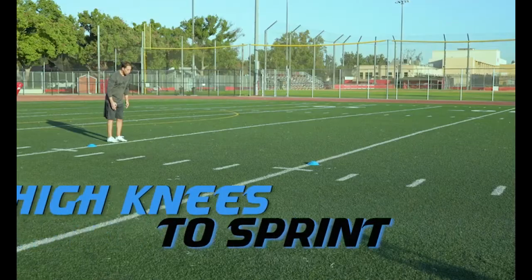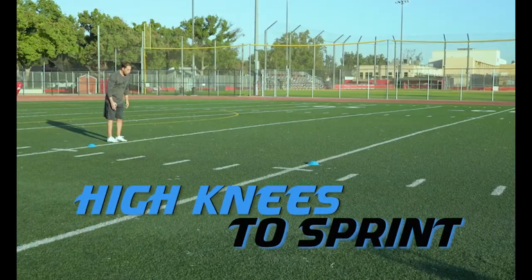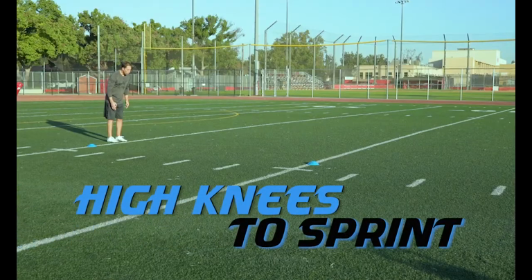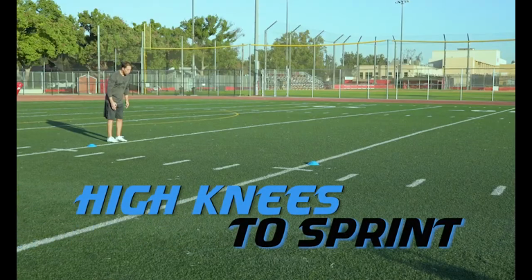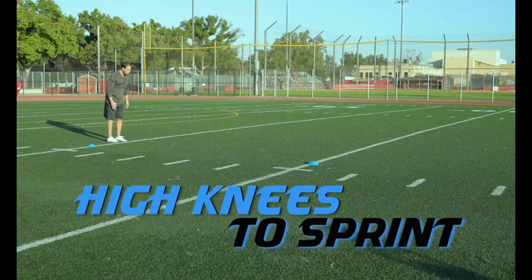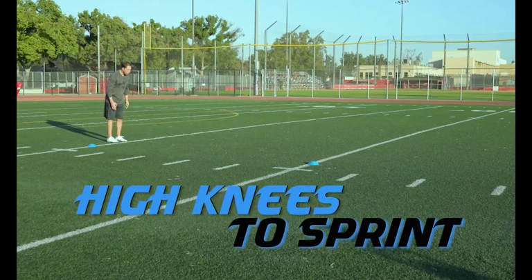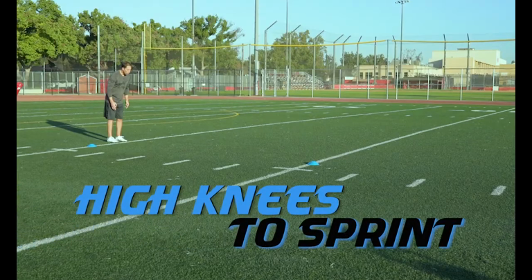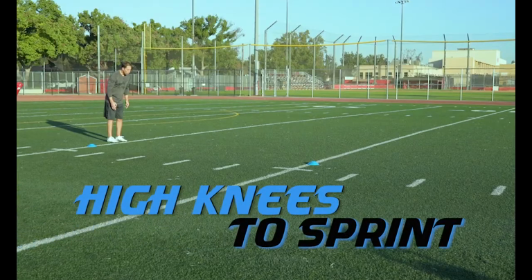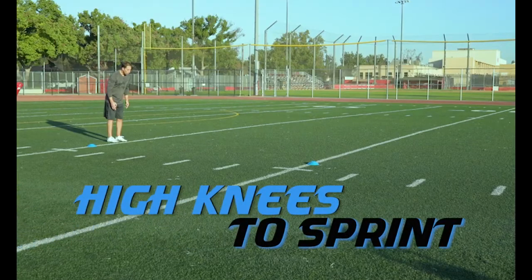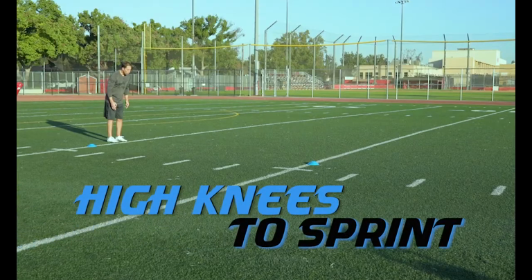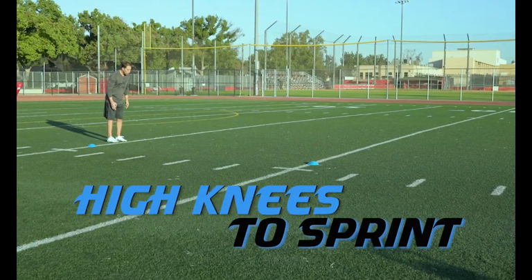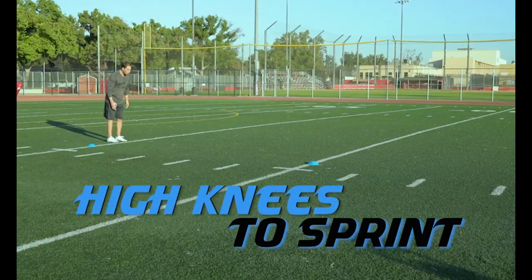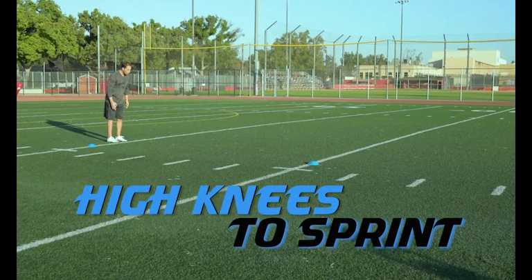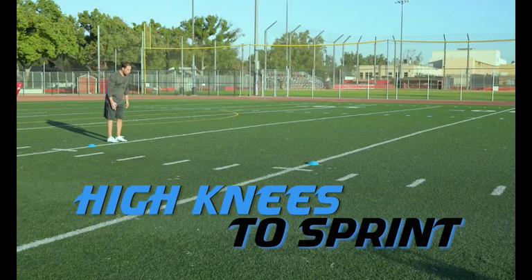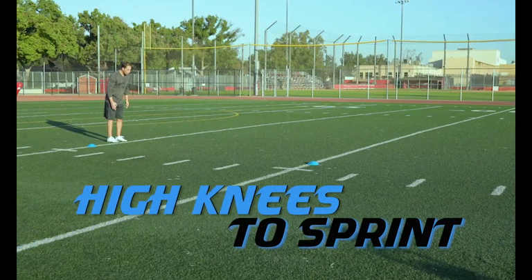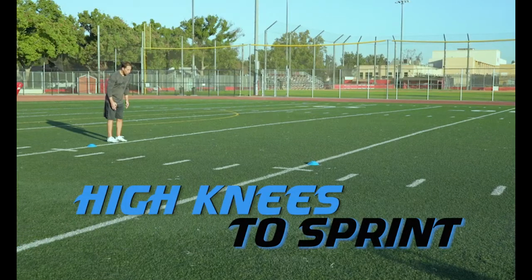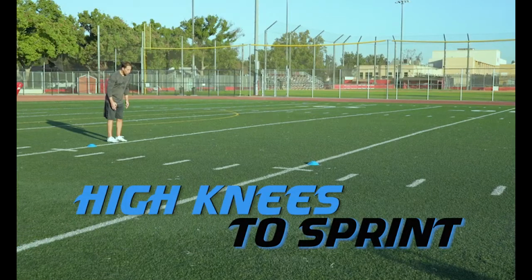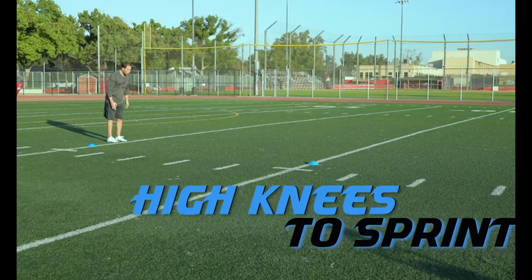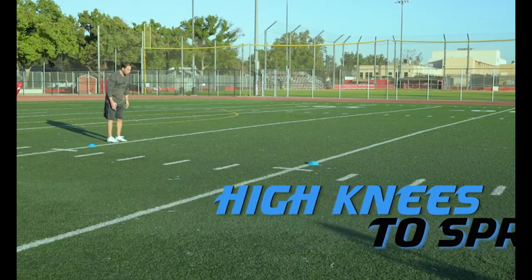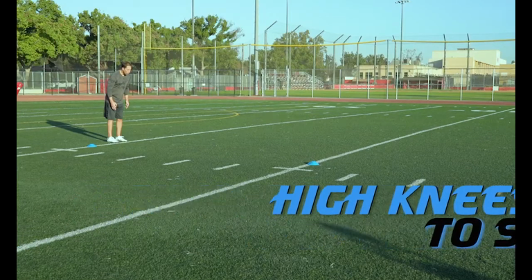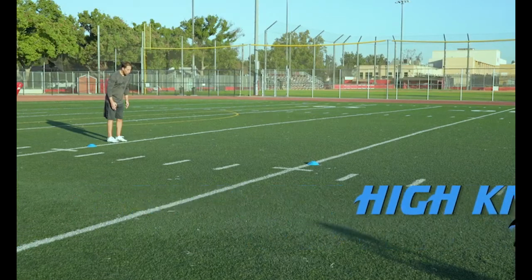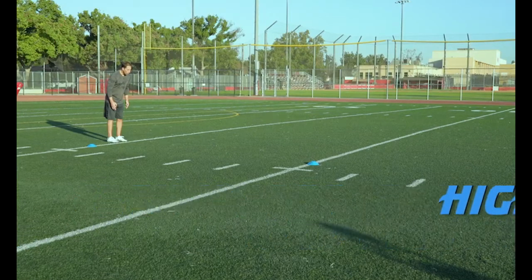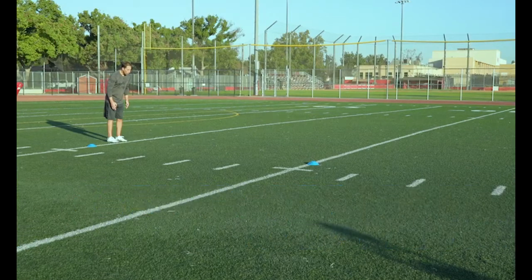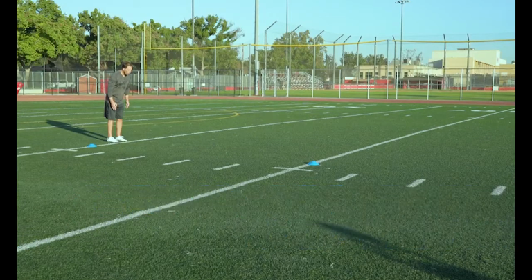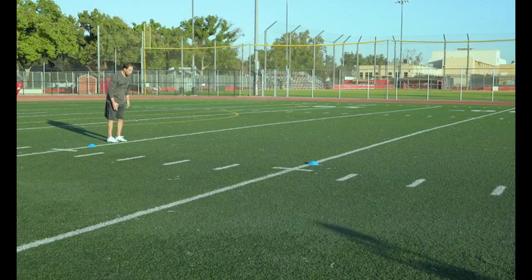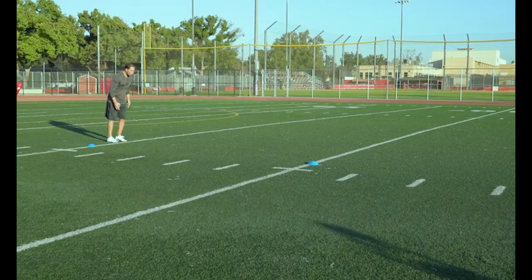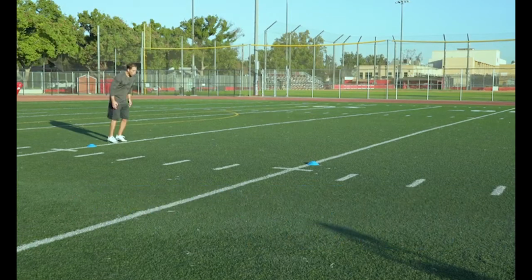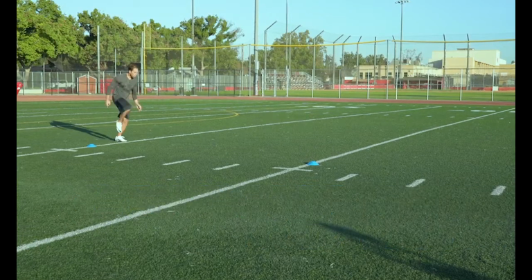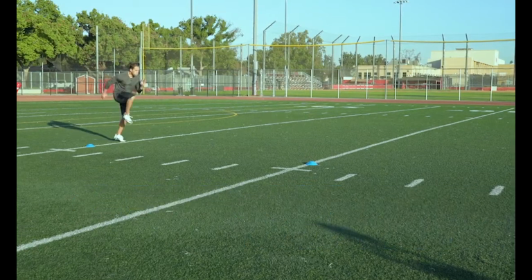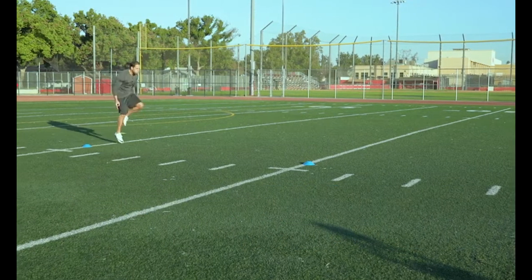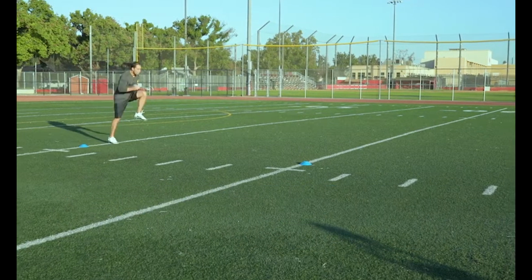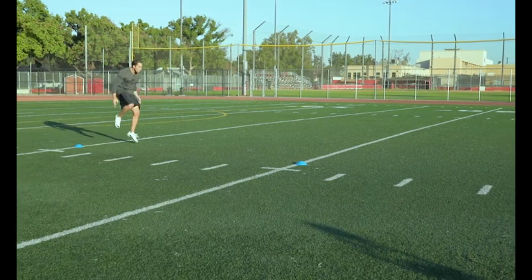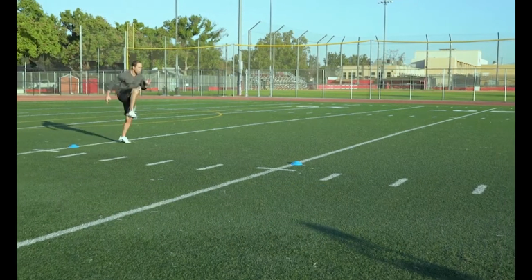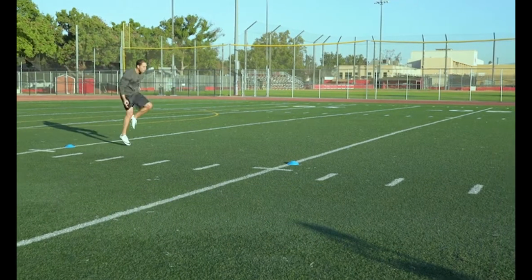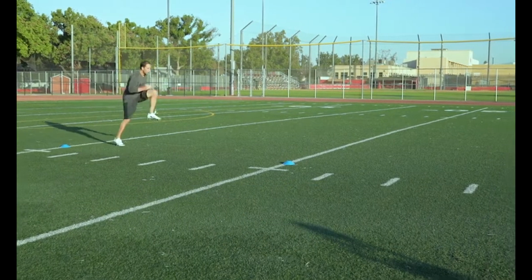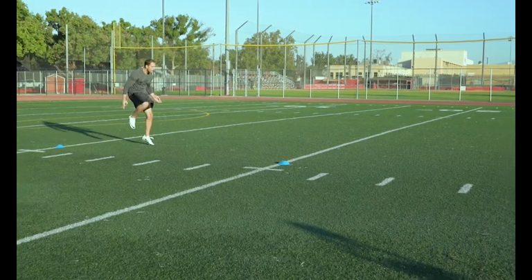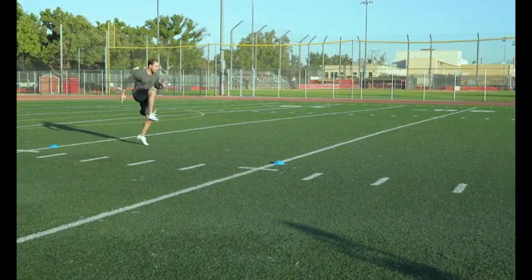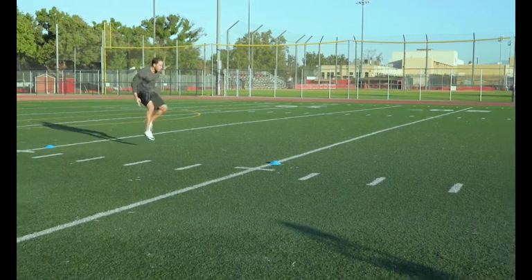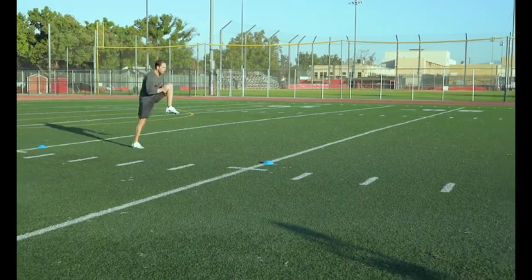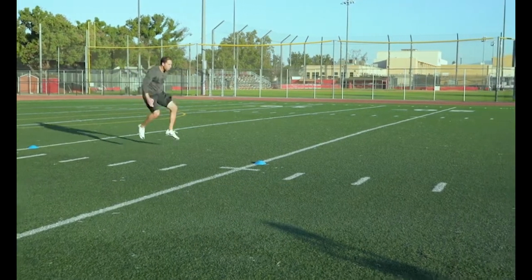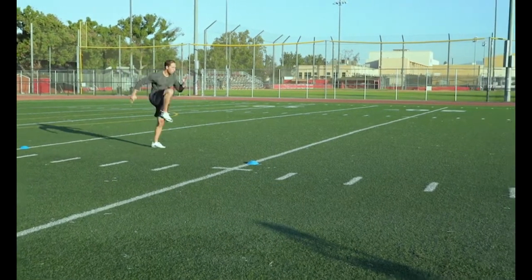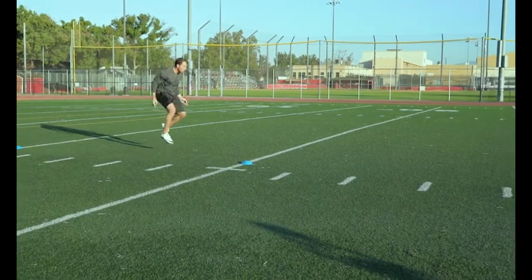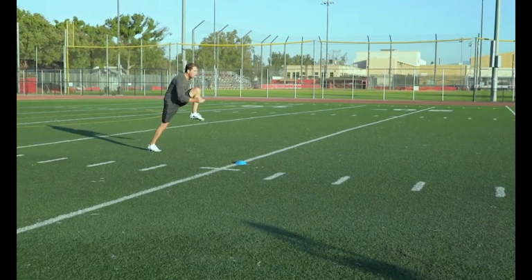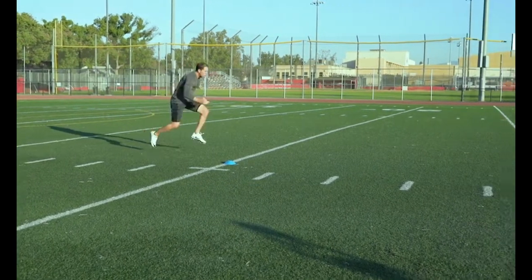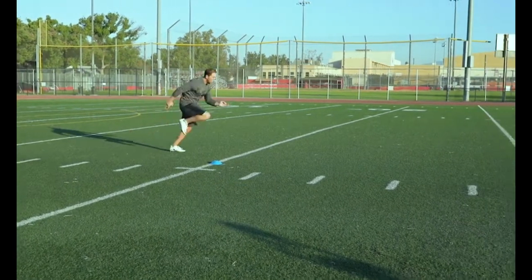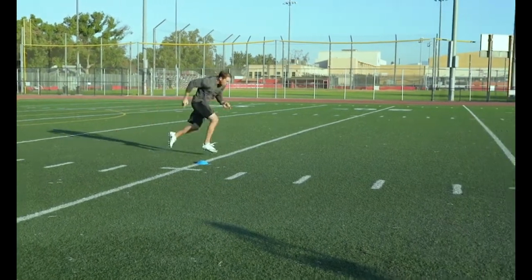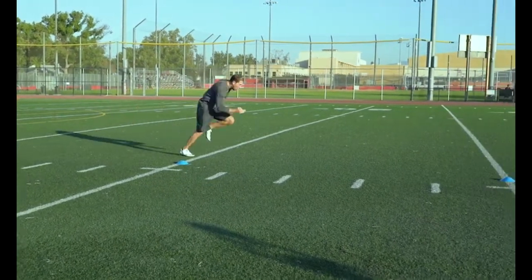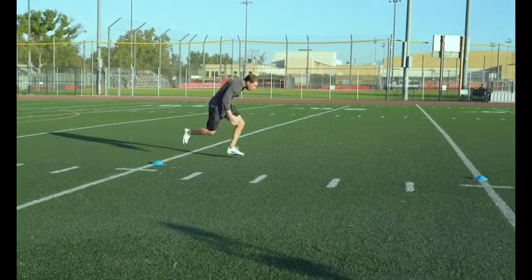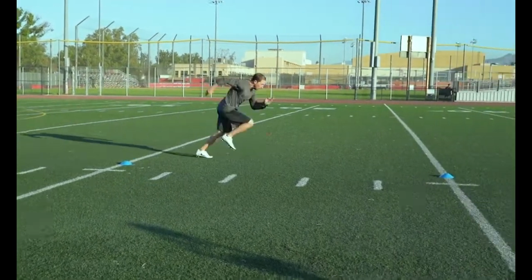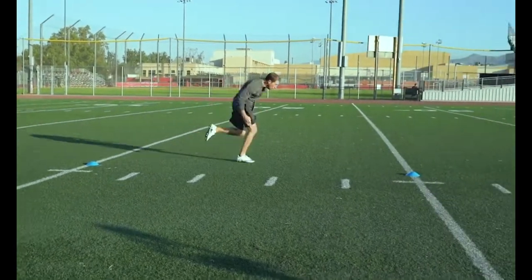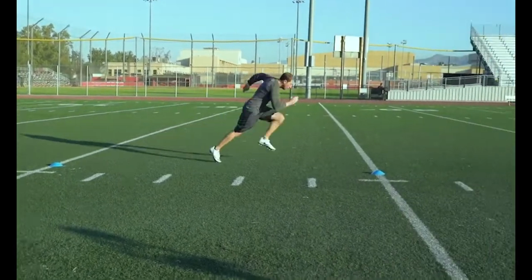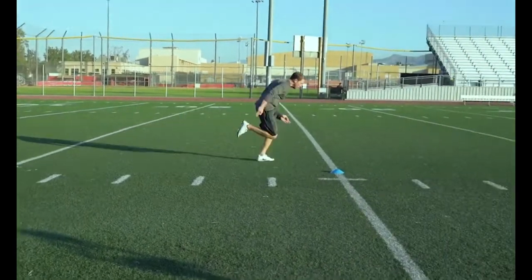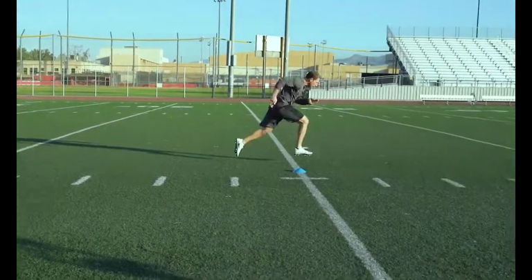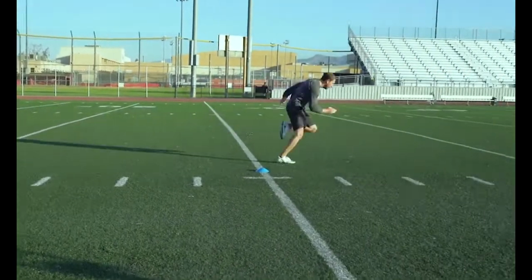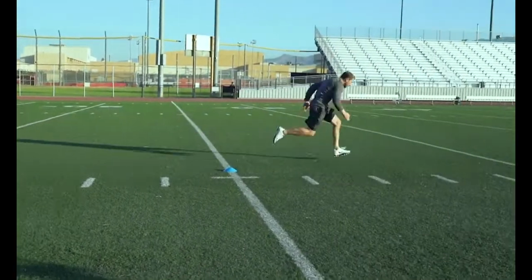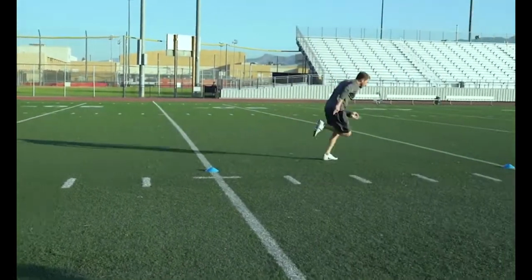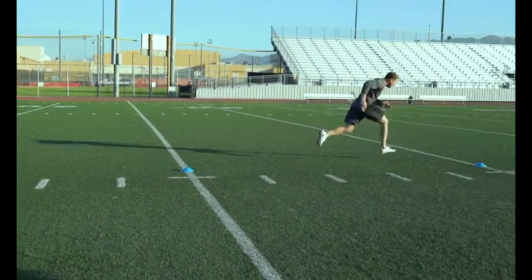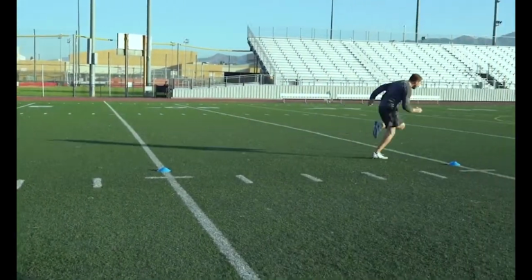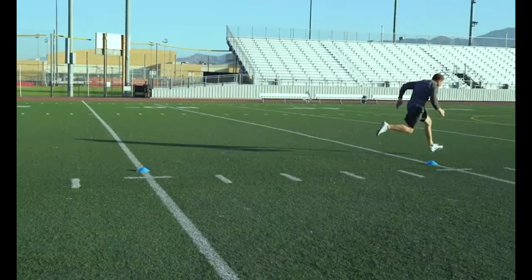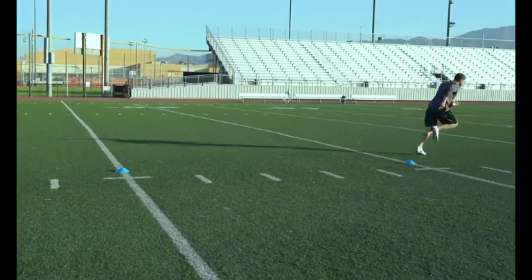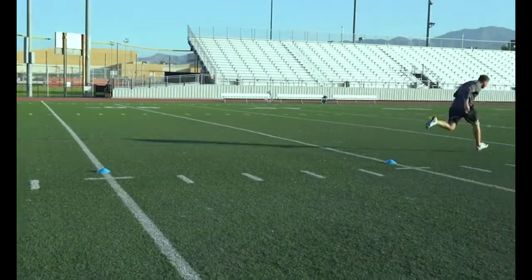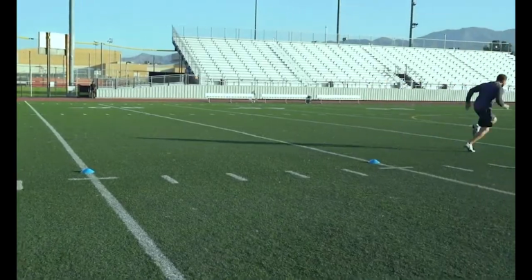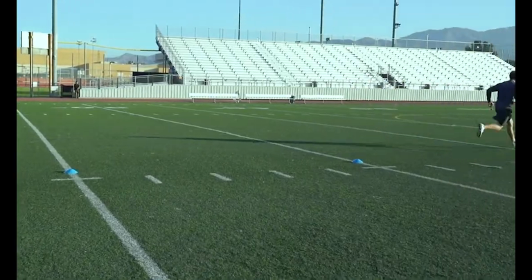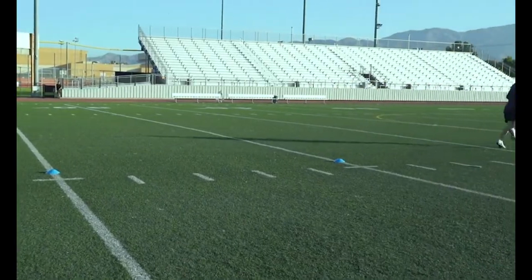High Knees to Sprint: This is a speed transition drill where we do high knees for 5 yards then transition into a sprint through a cone at 20 yards.